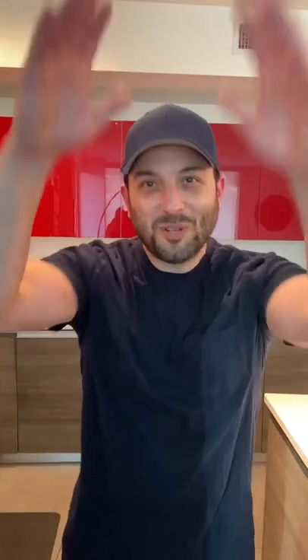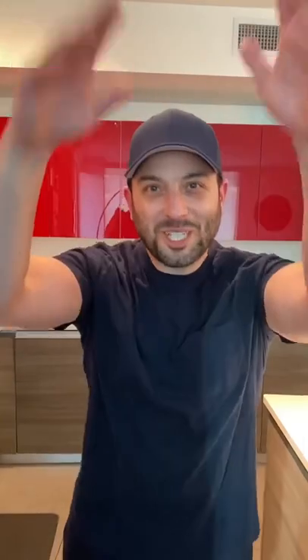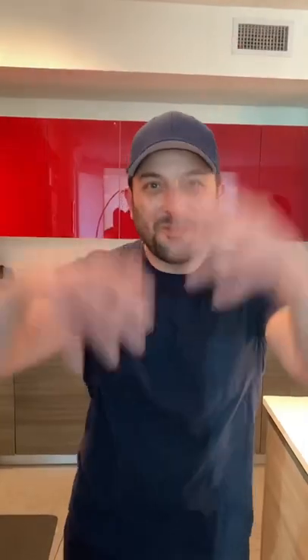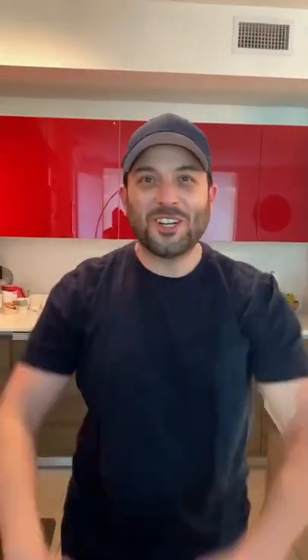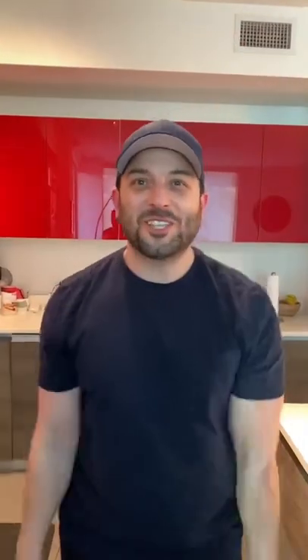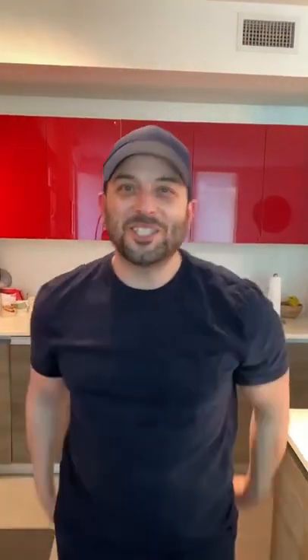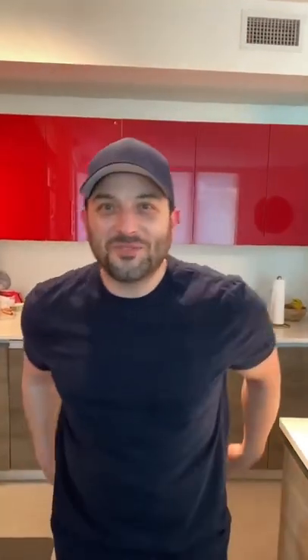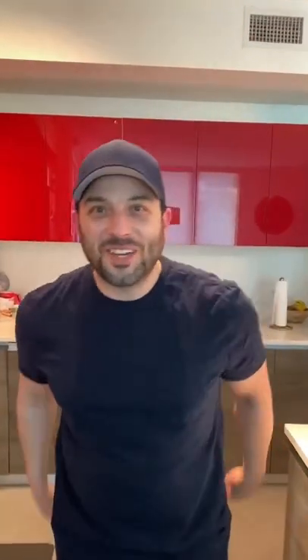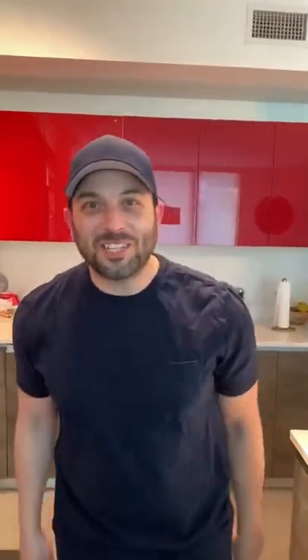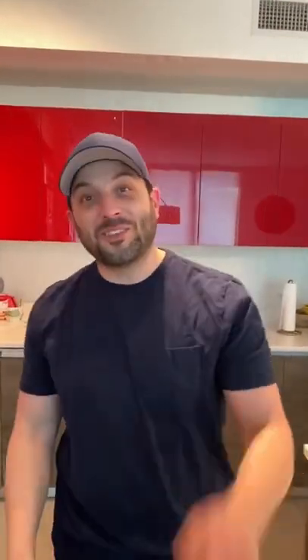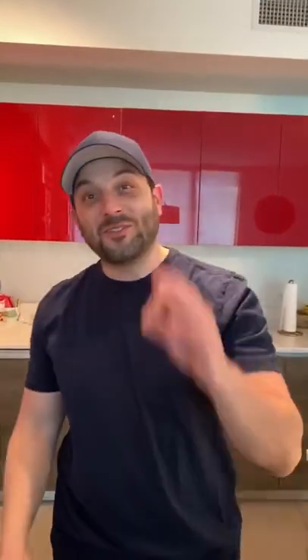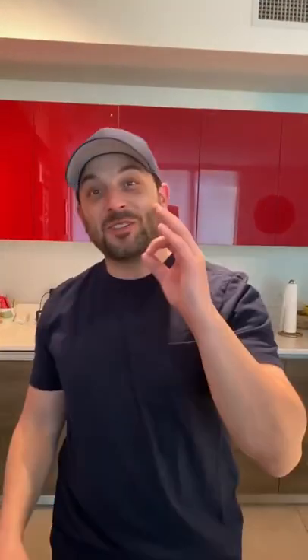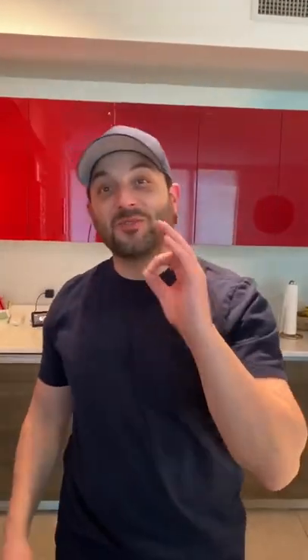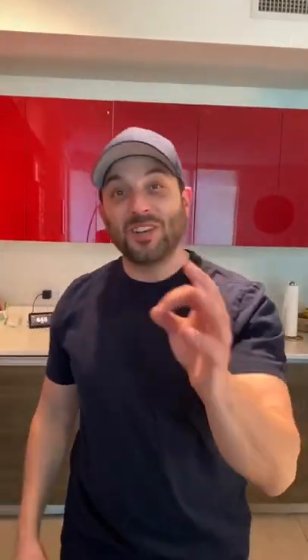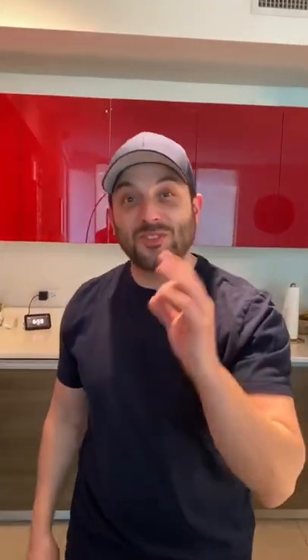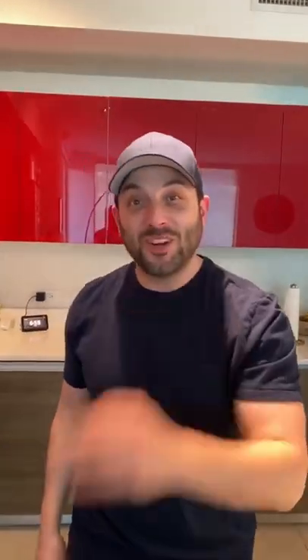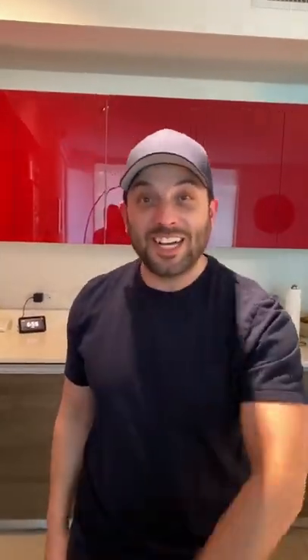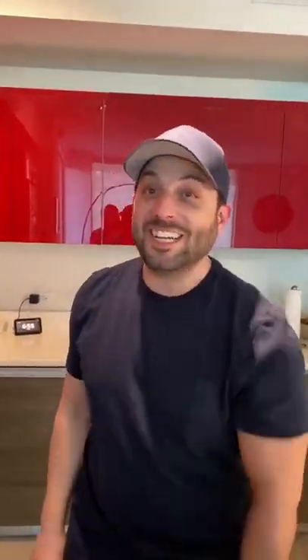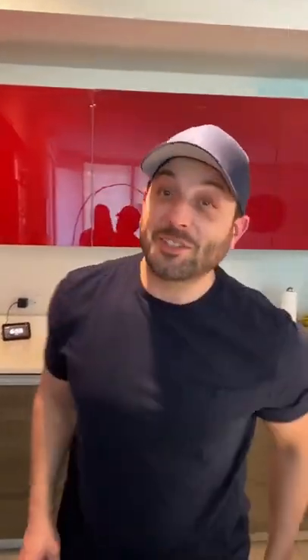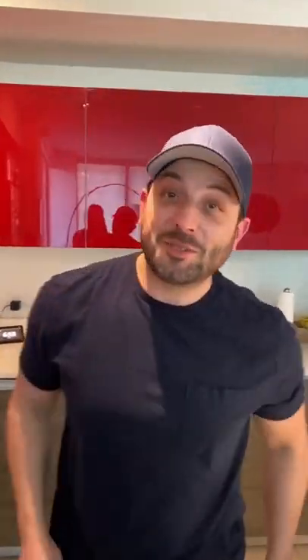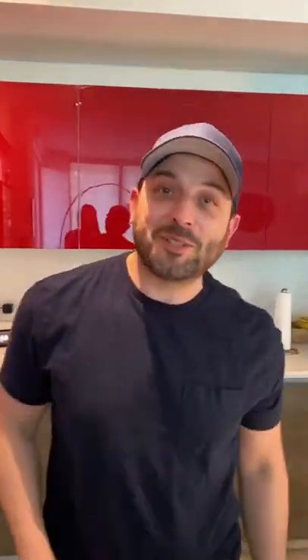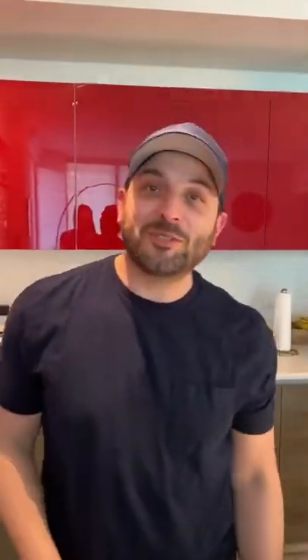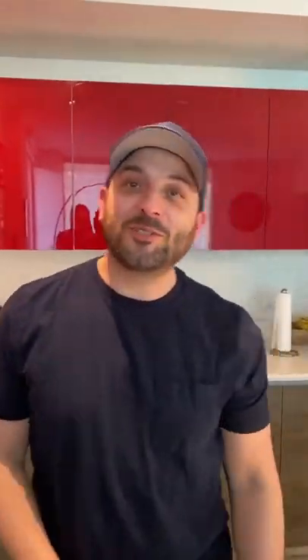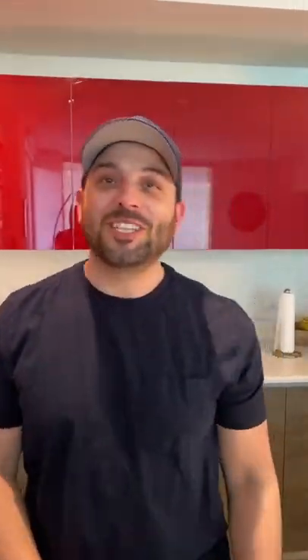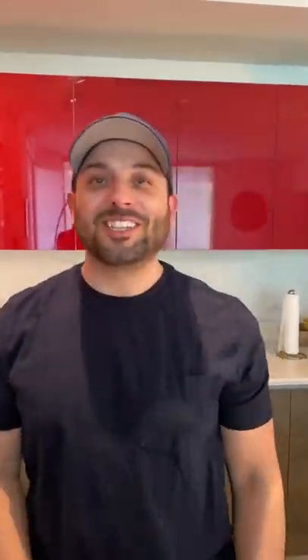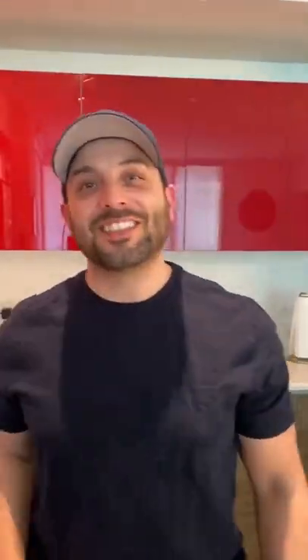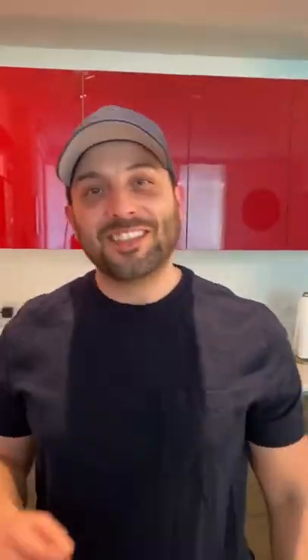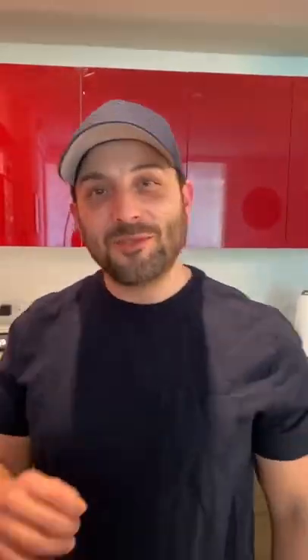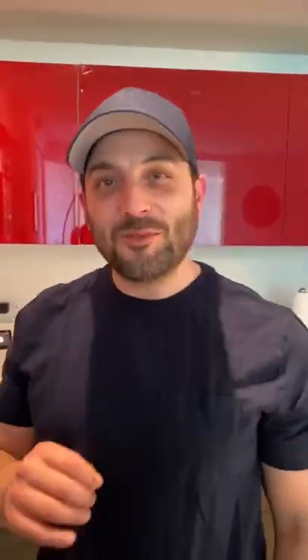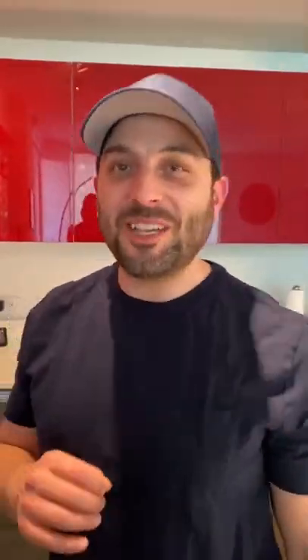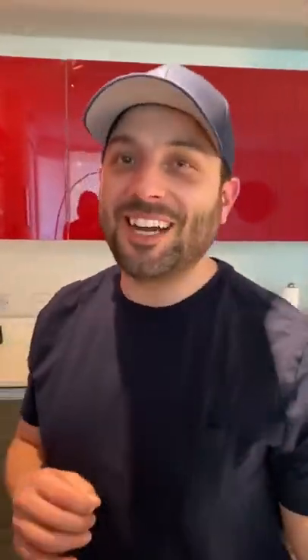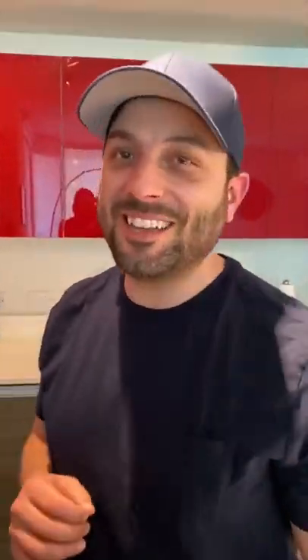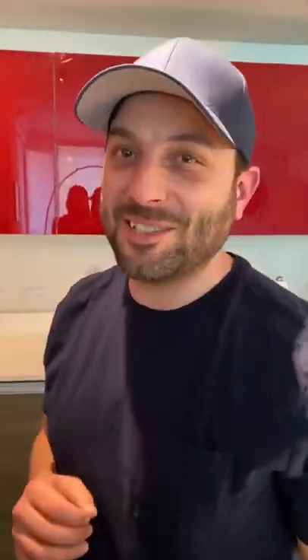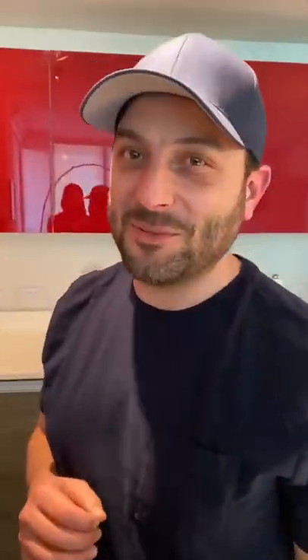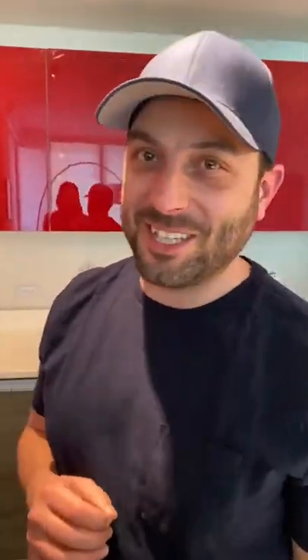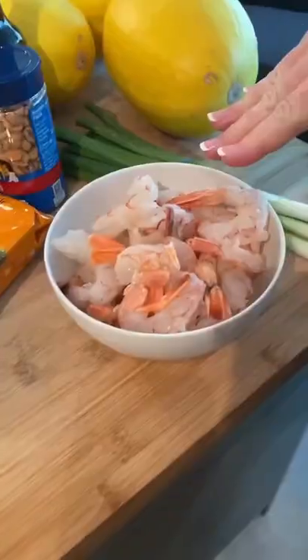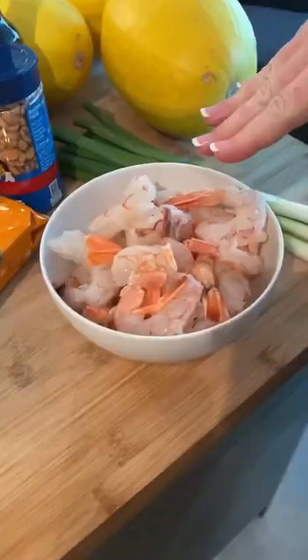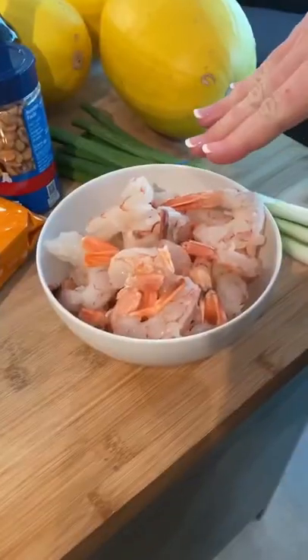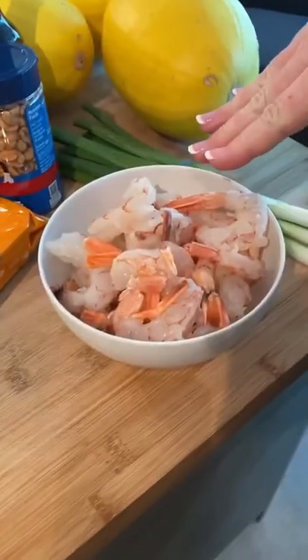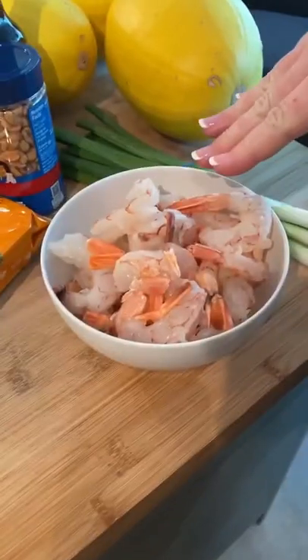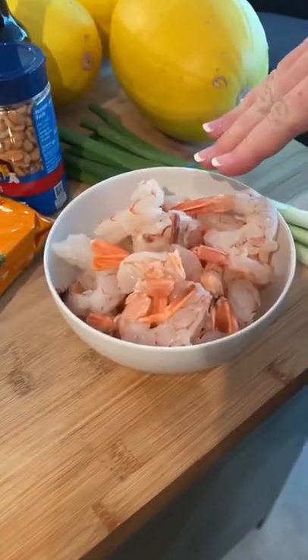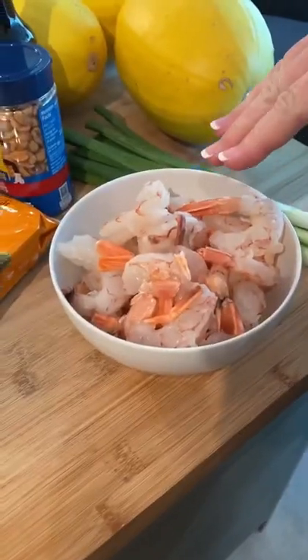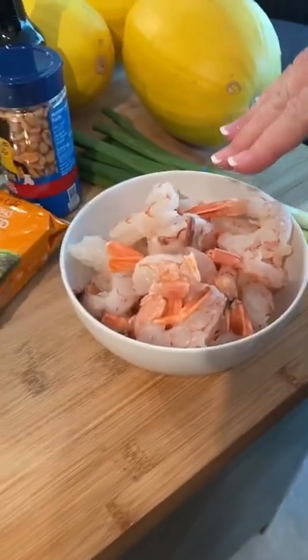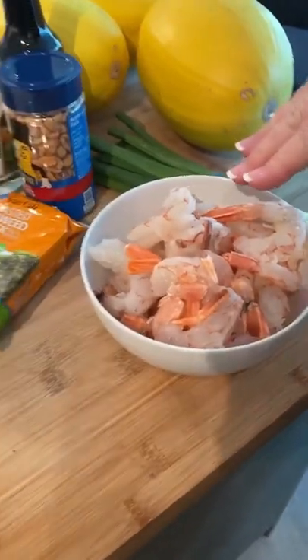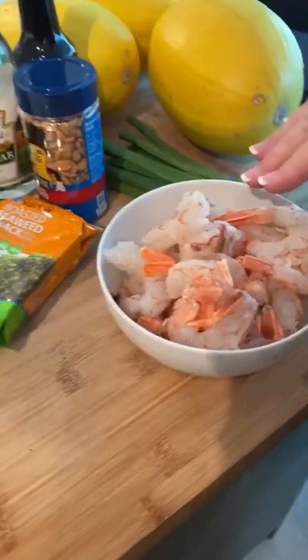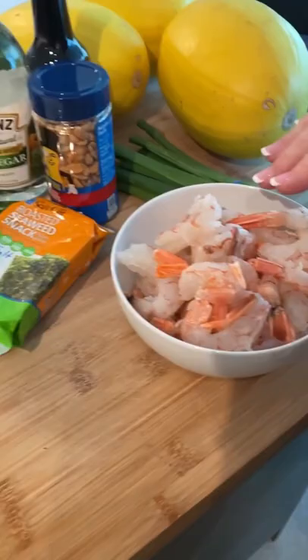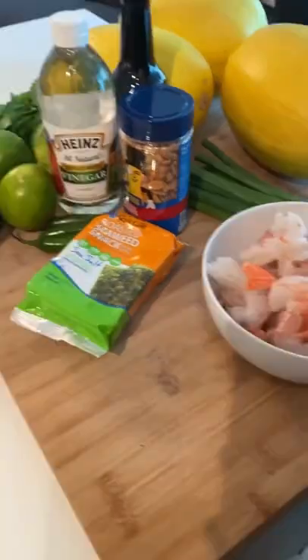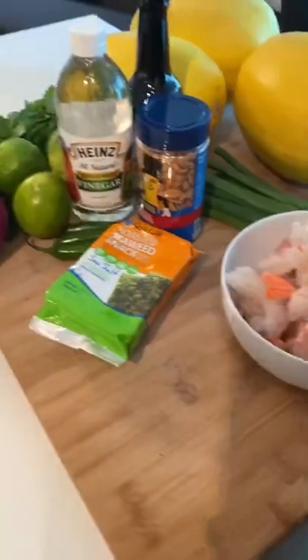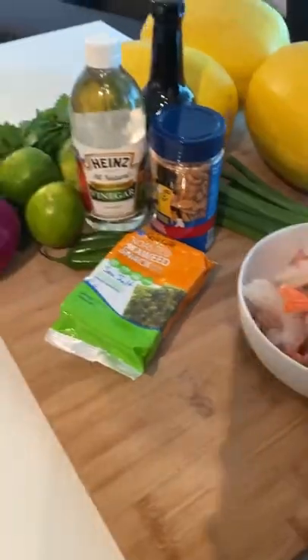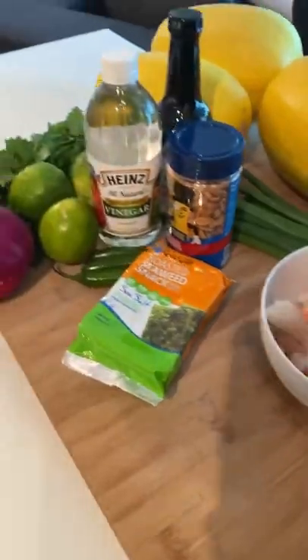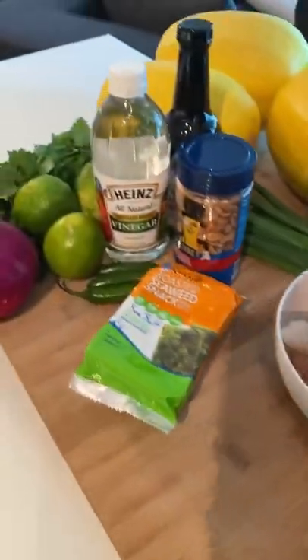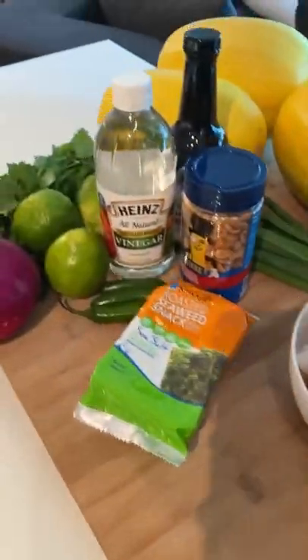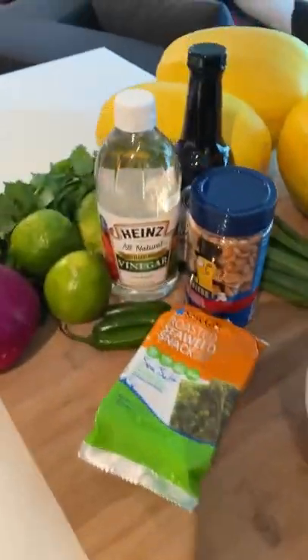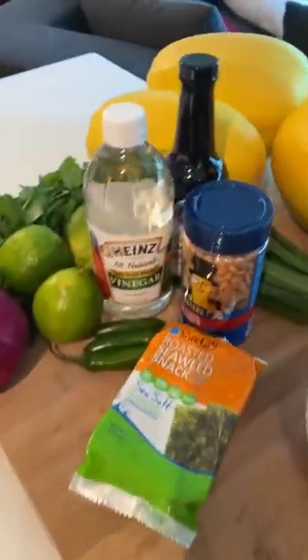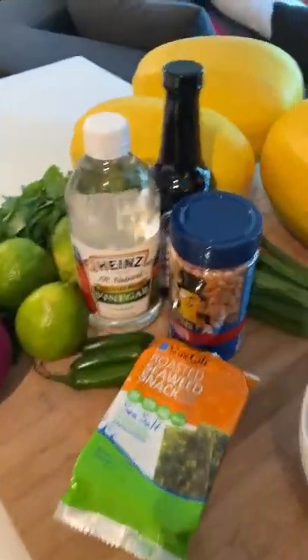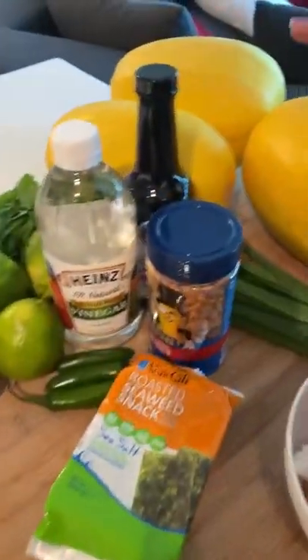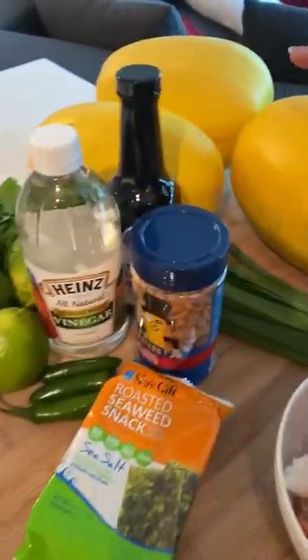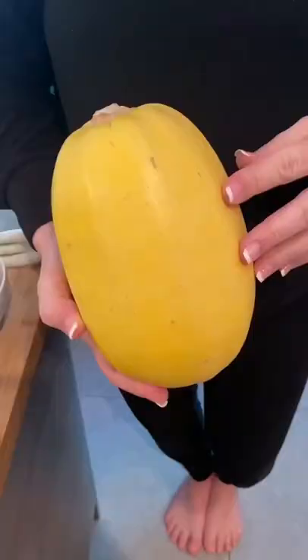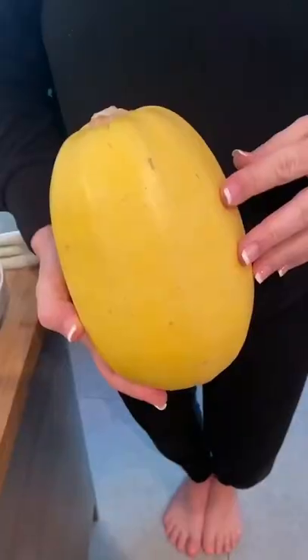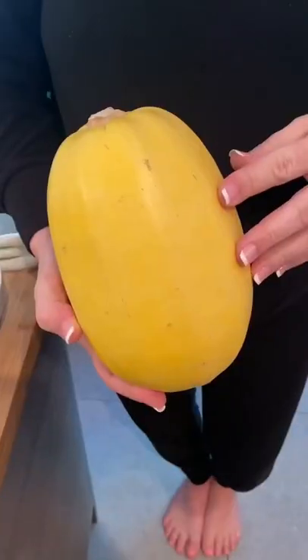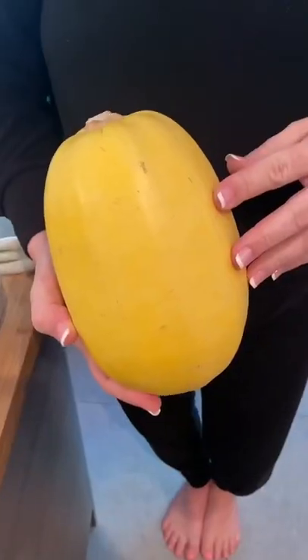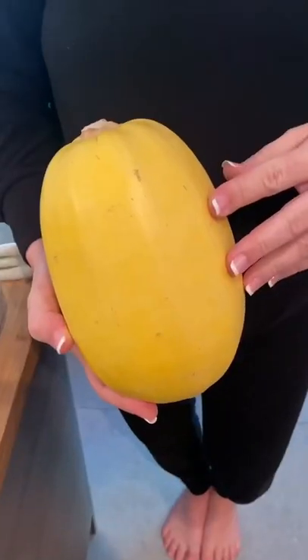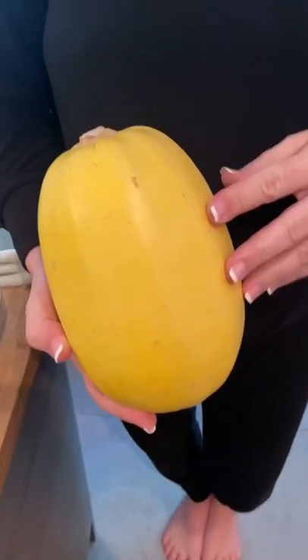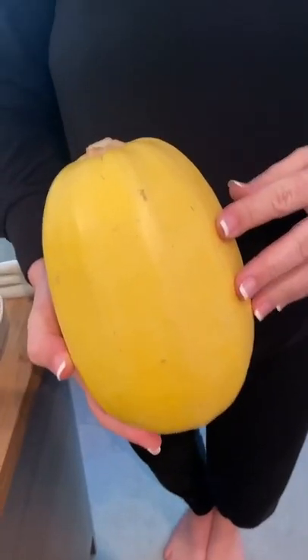What's up, Fresh Kitchen fans? We're back for another fresh fry and another special ingredient. Let's see what we got this week. We're doing a shrimp pad thai. This week's special ingredient: spaghetti squash.